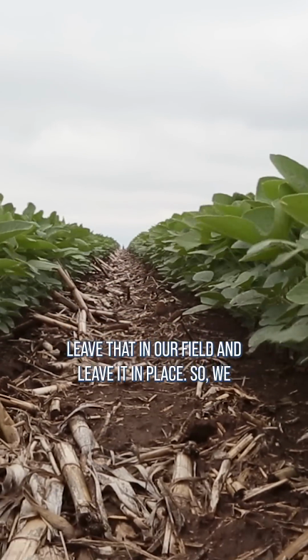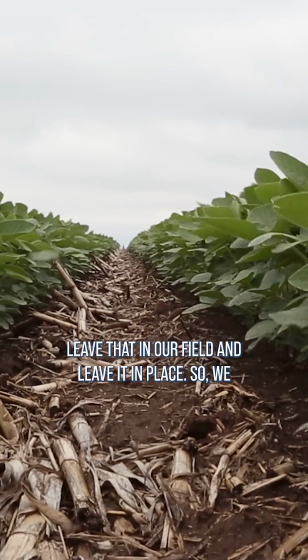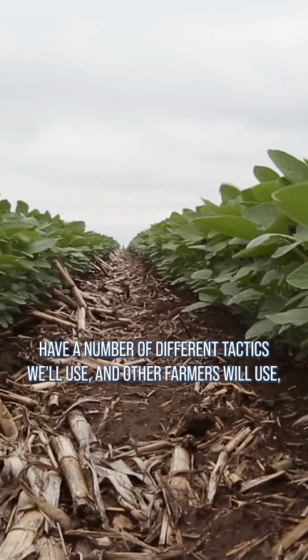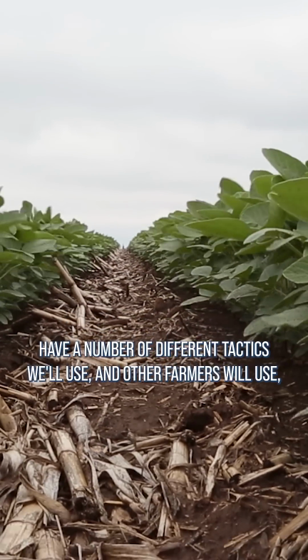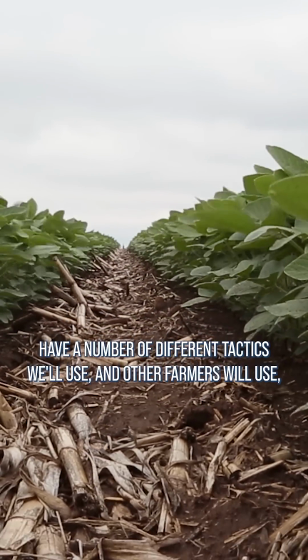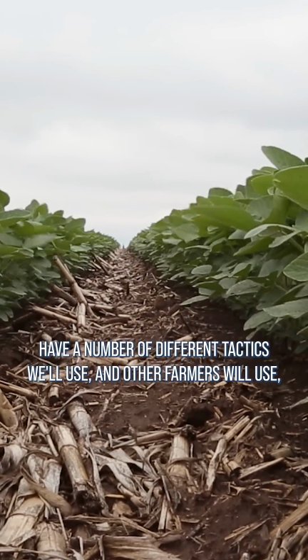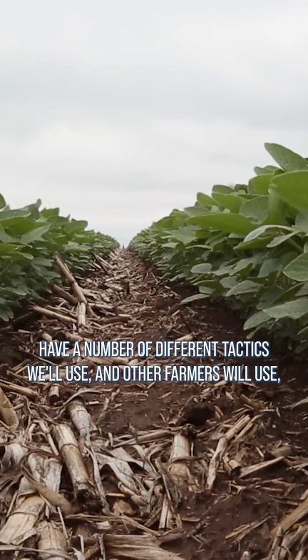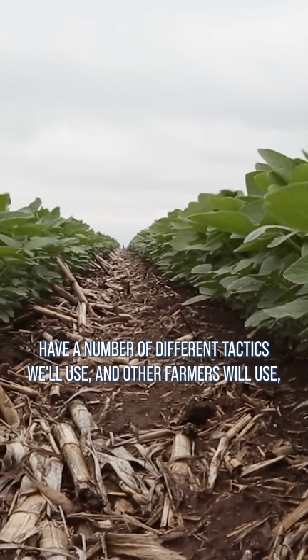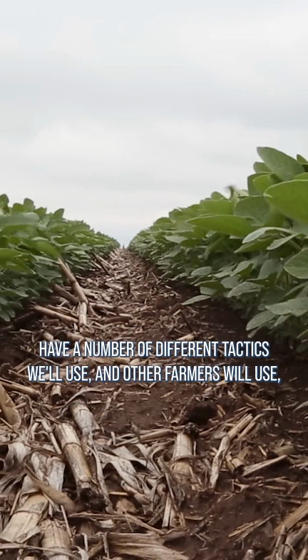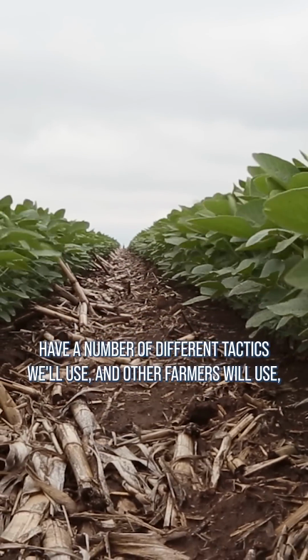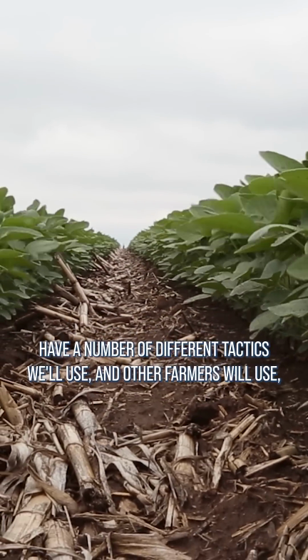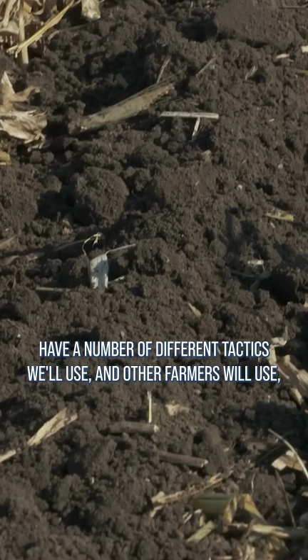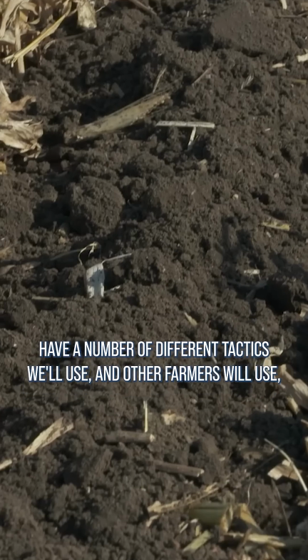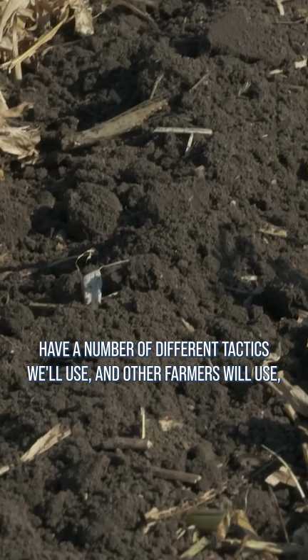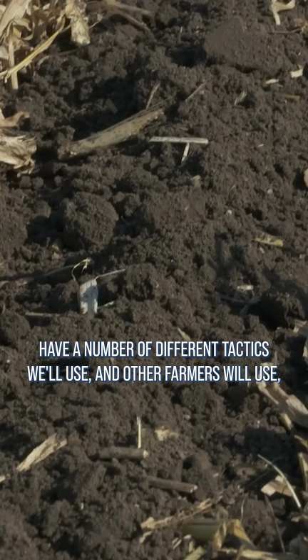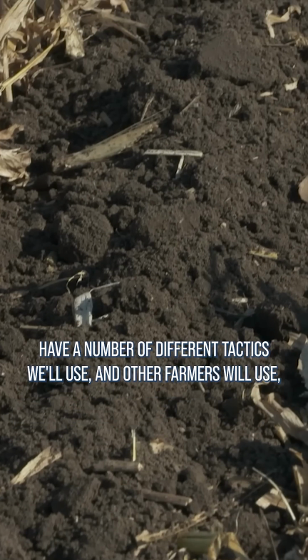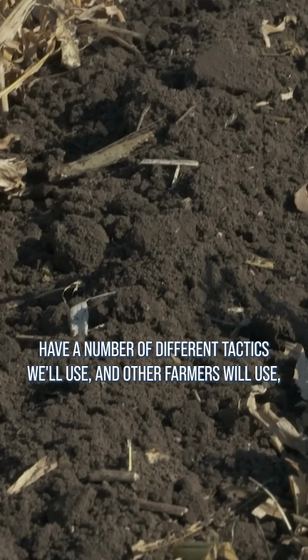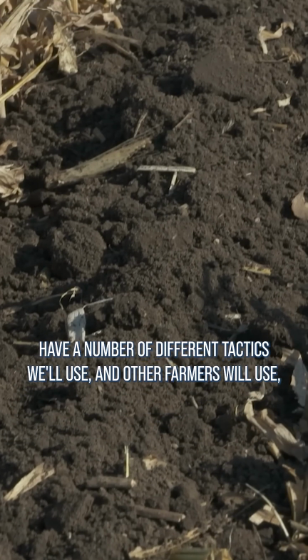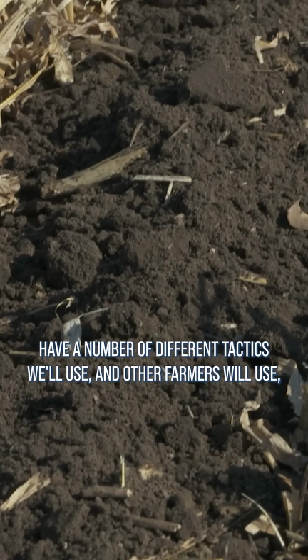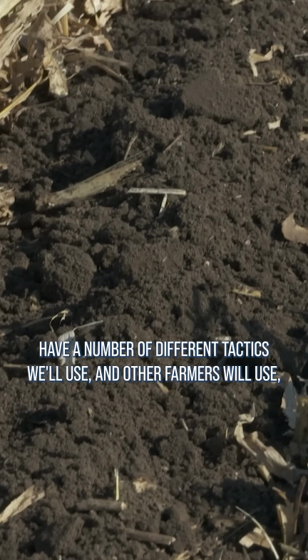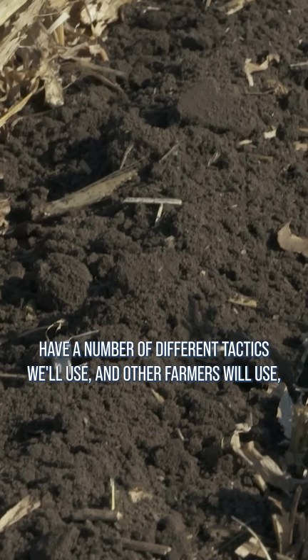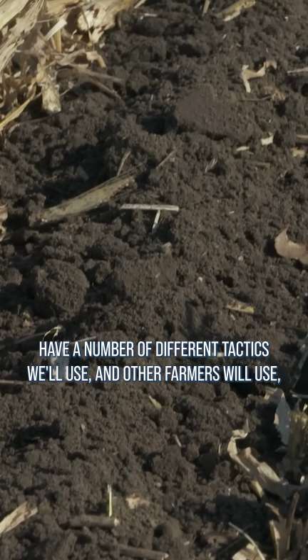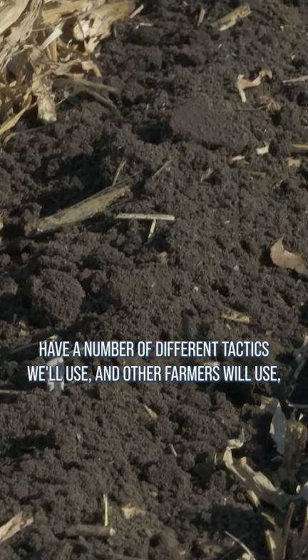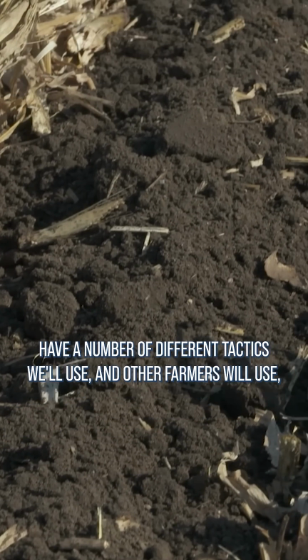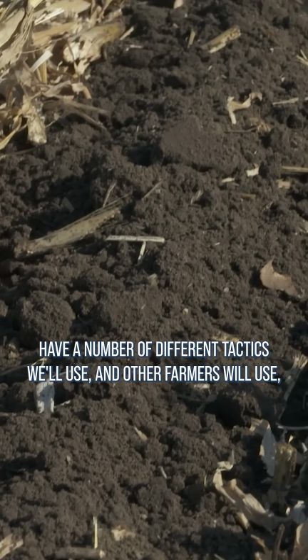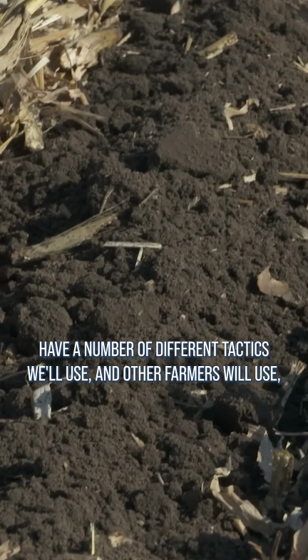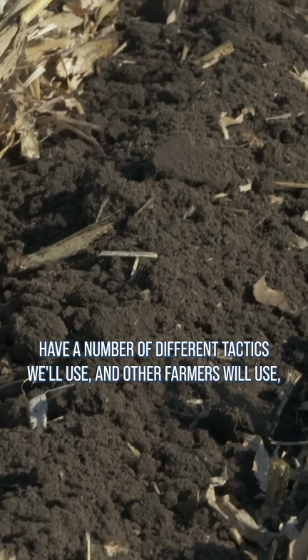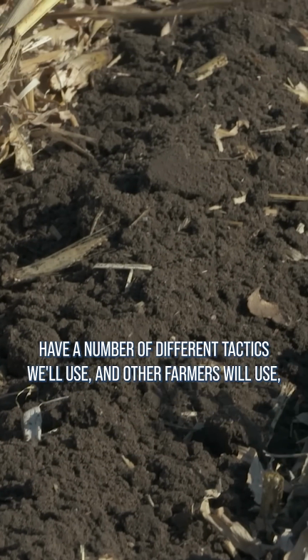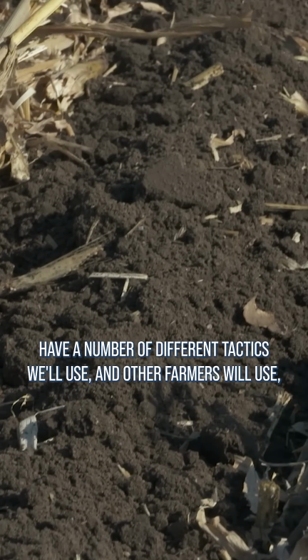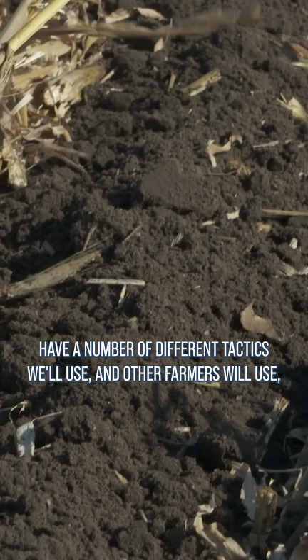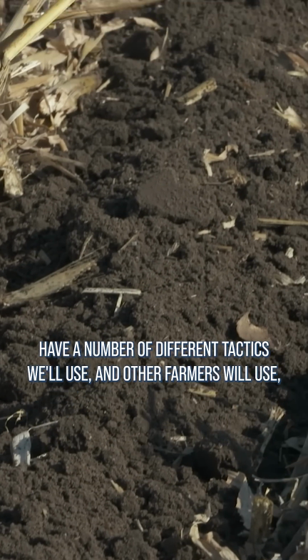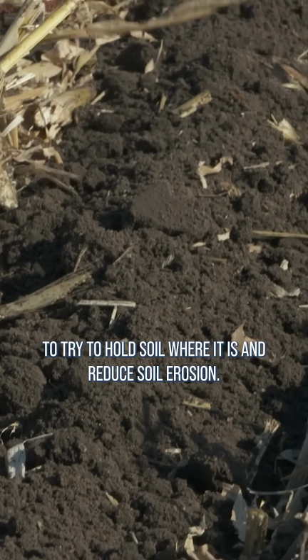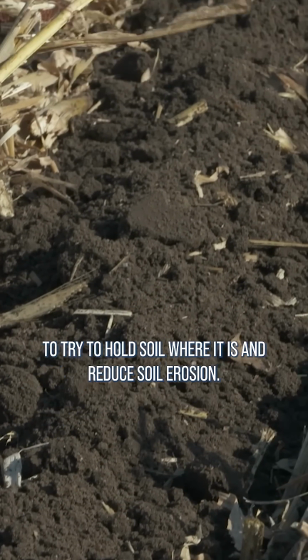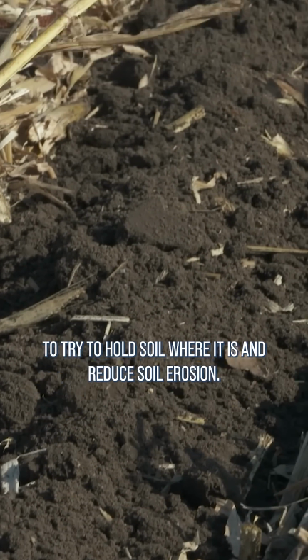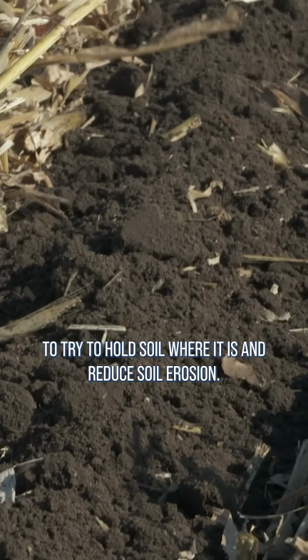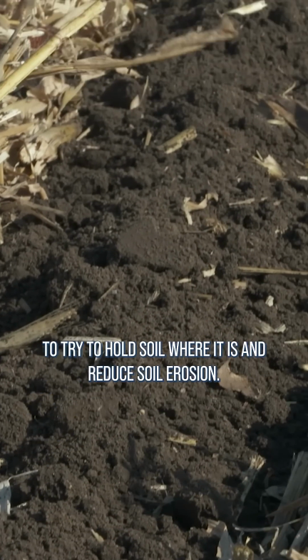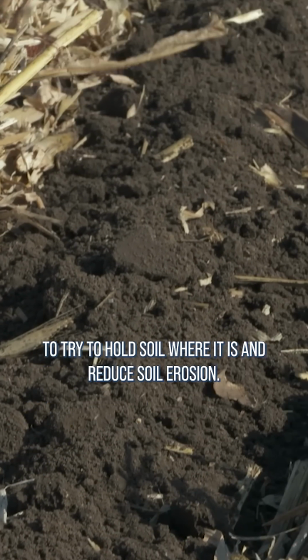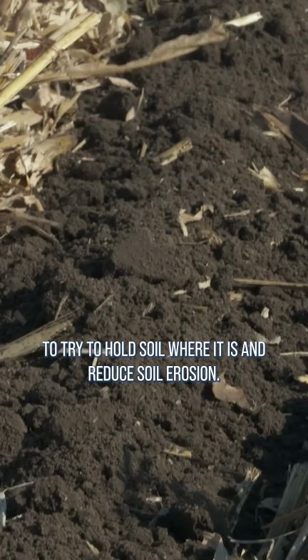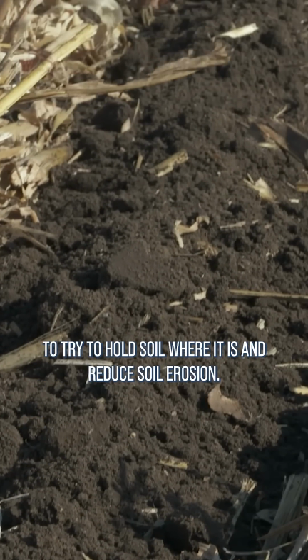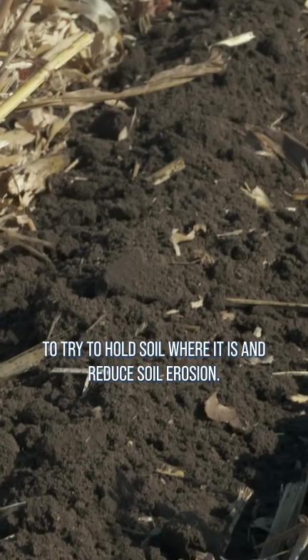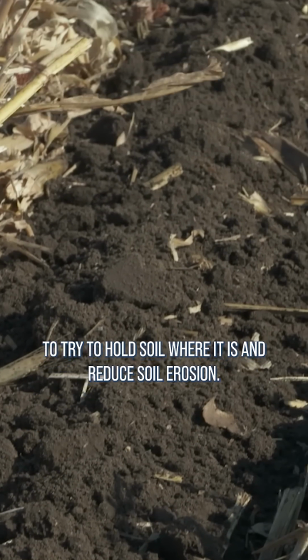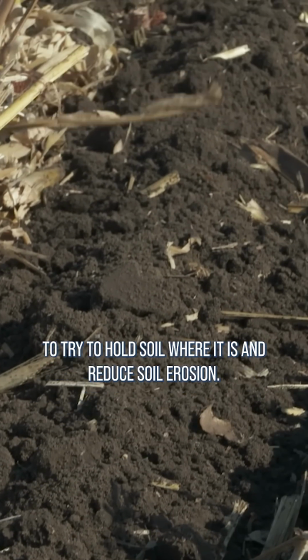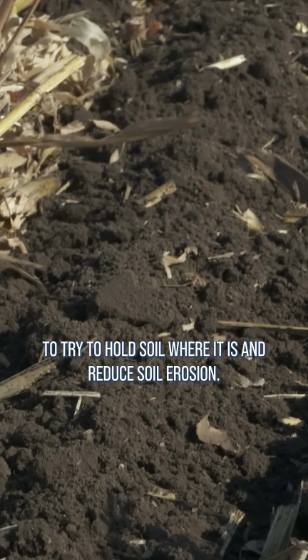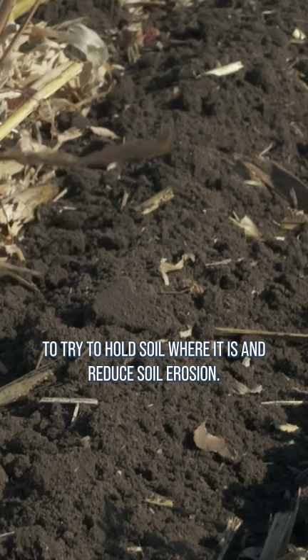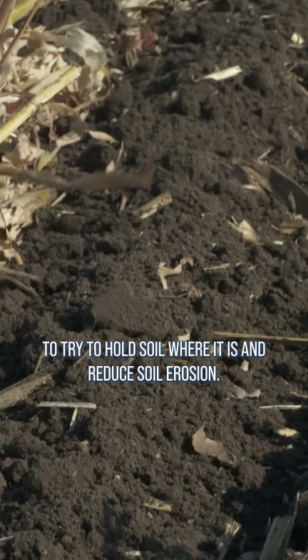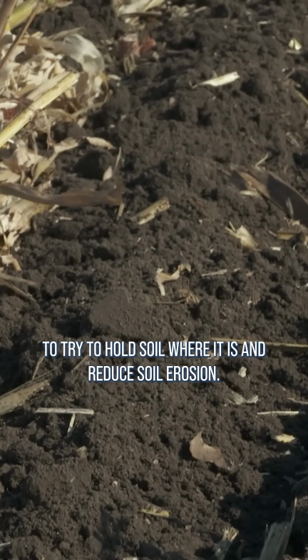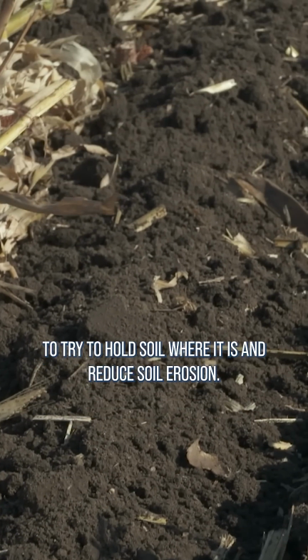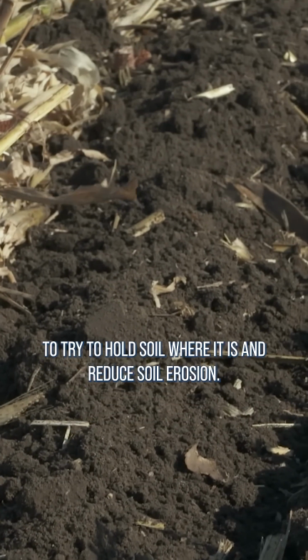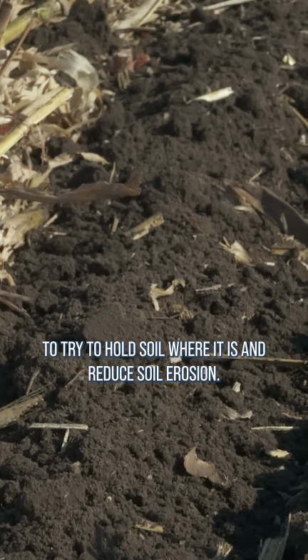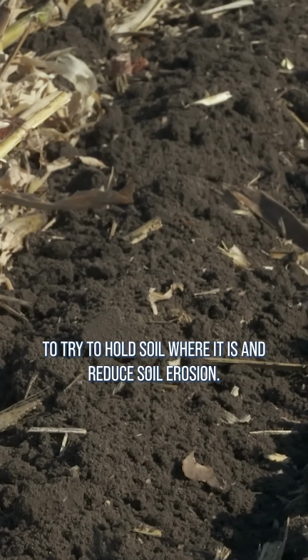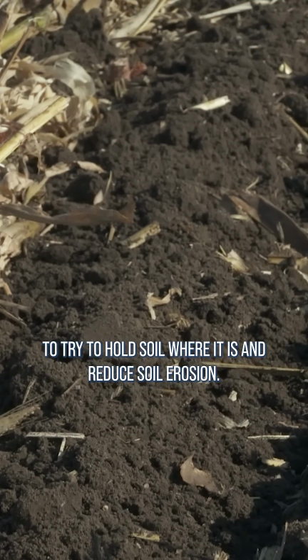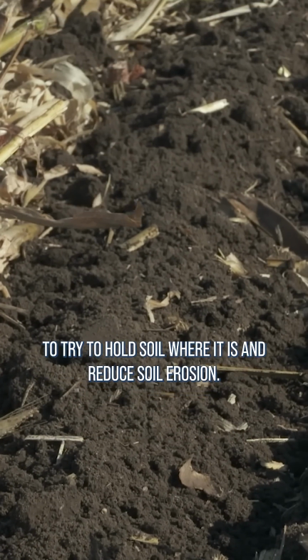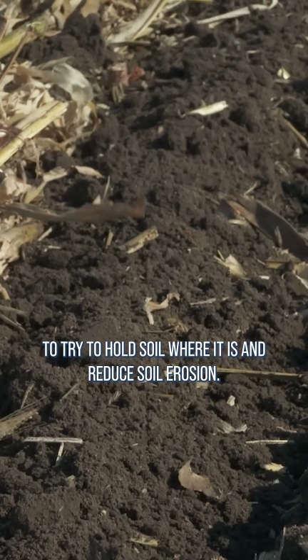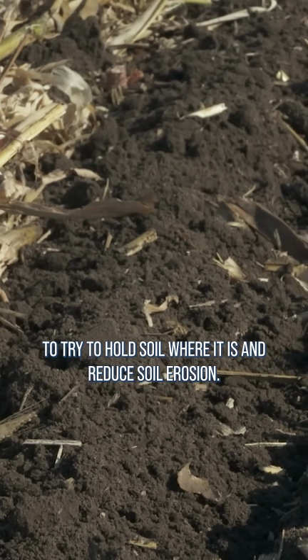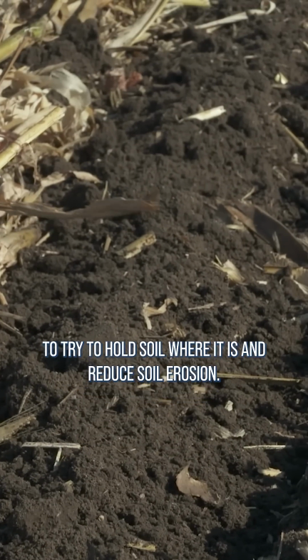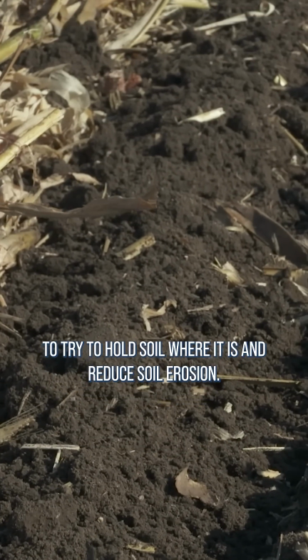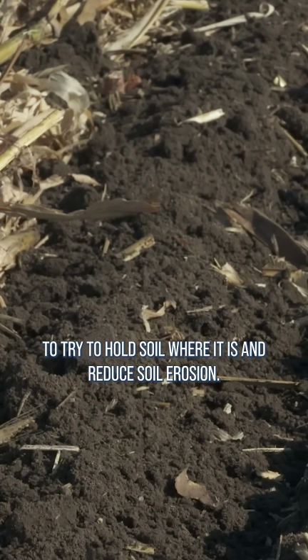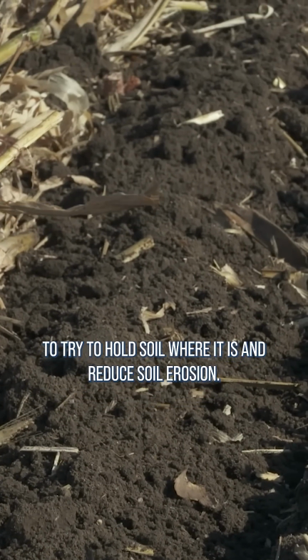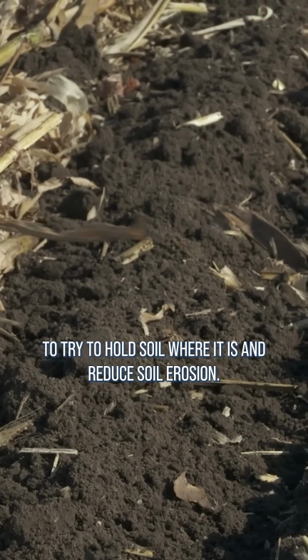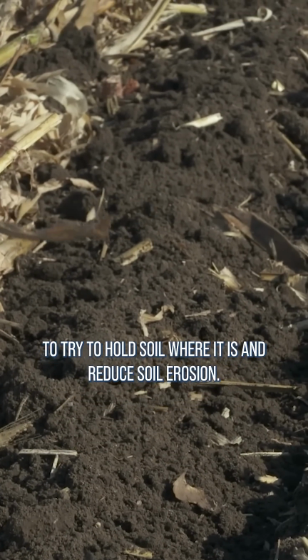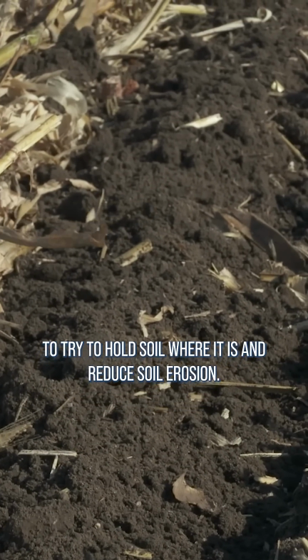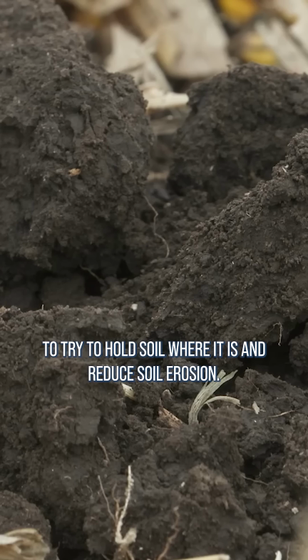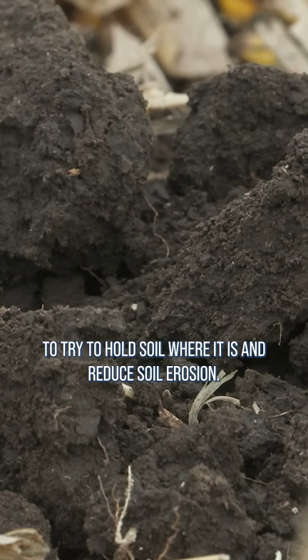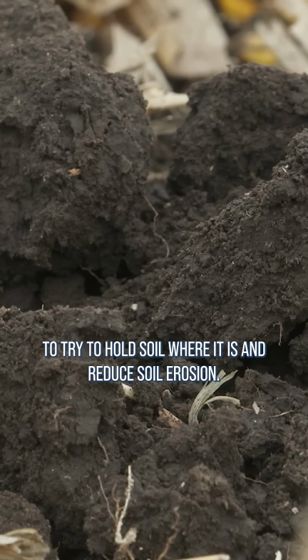So we have a number of different tactics we'll use, and other farmers will use, to try to hold soil where it is and reduce soil erosion.